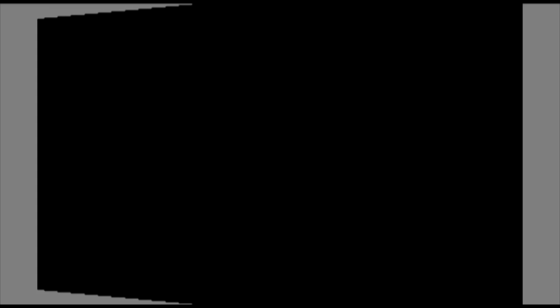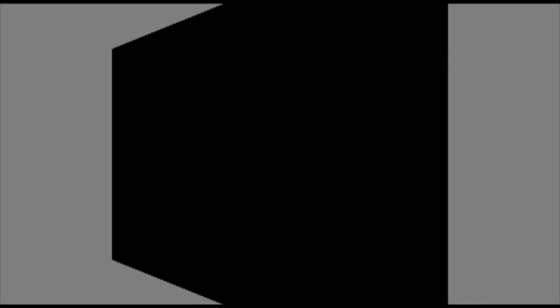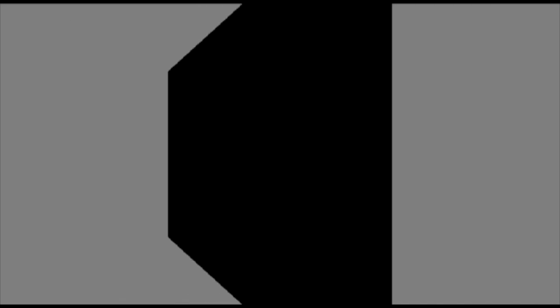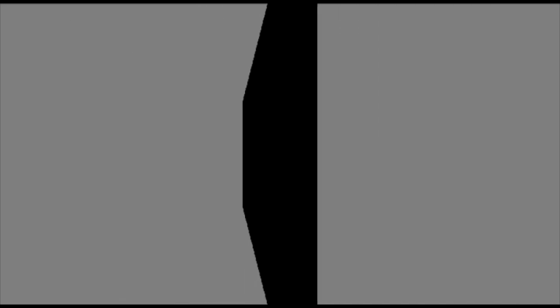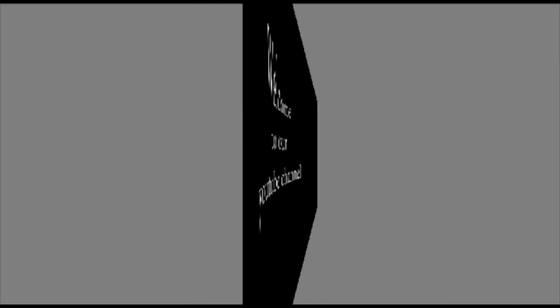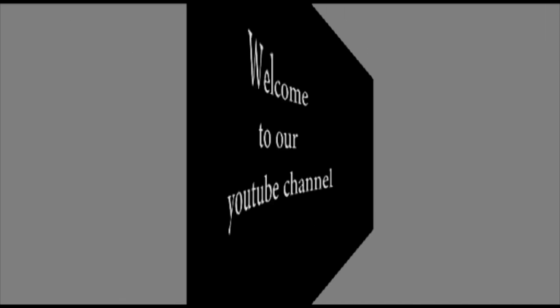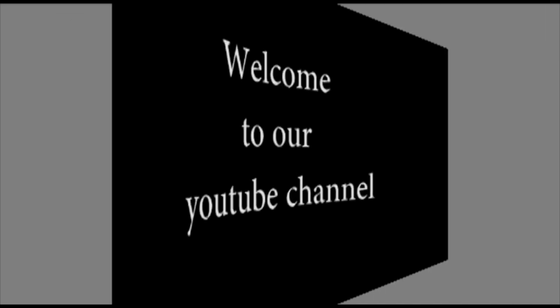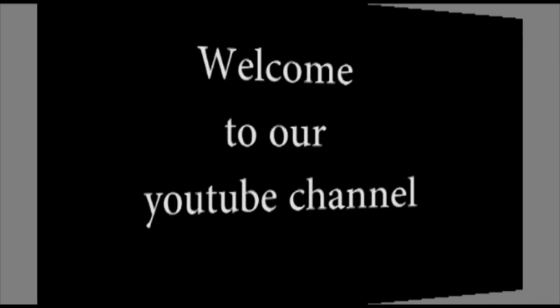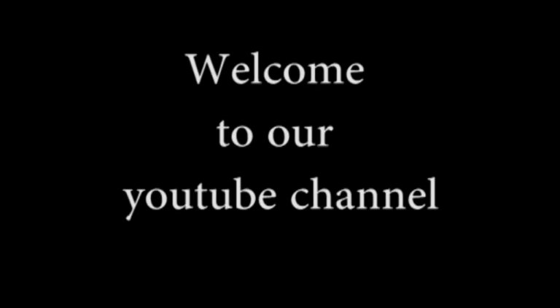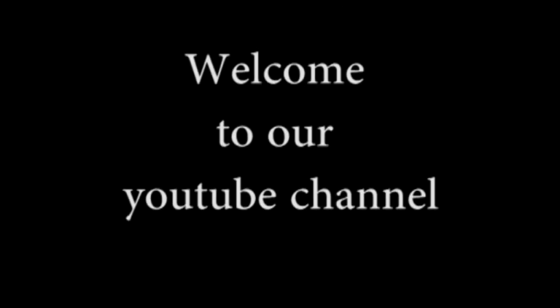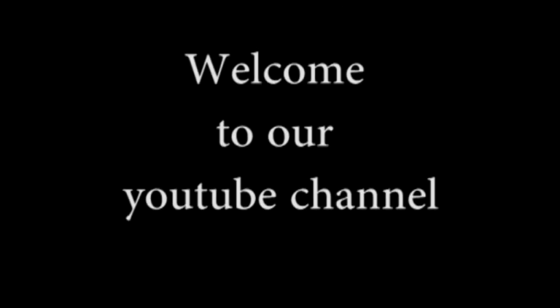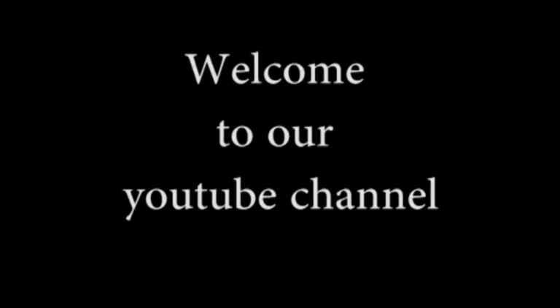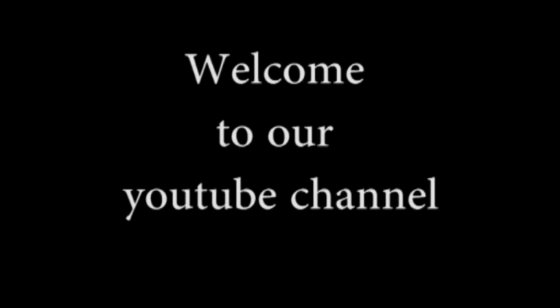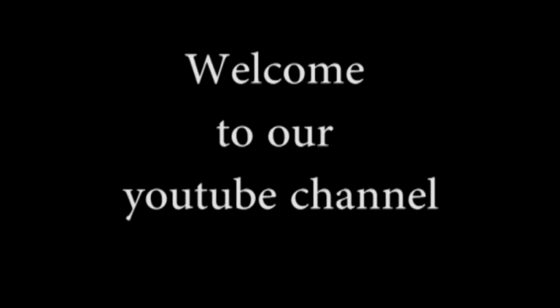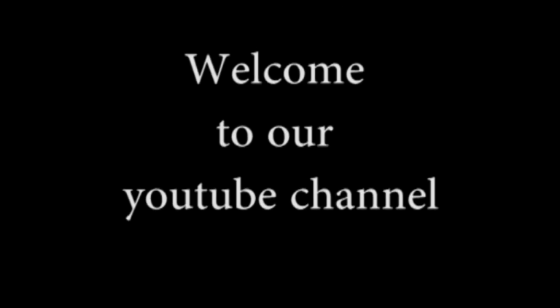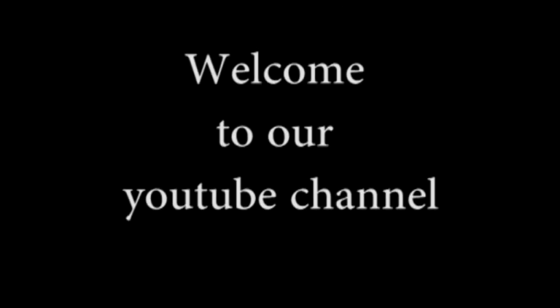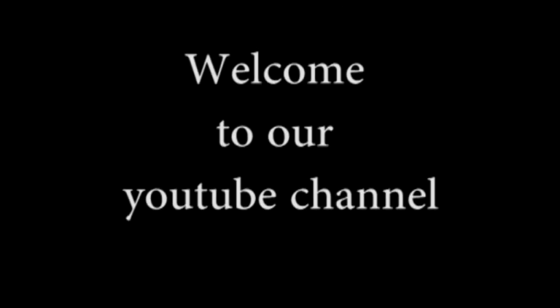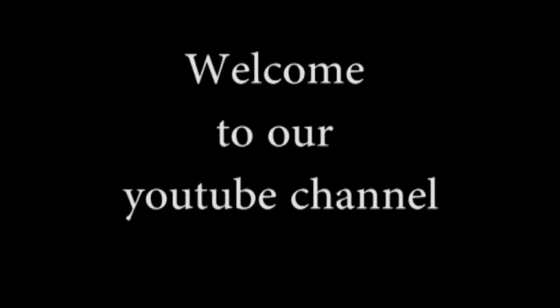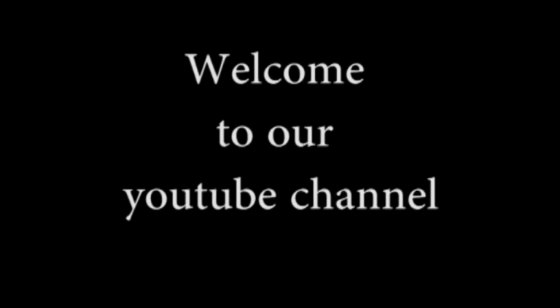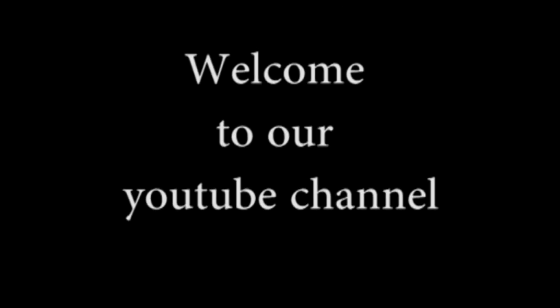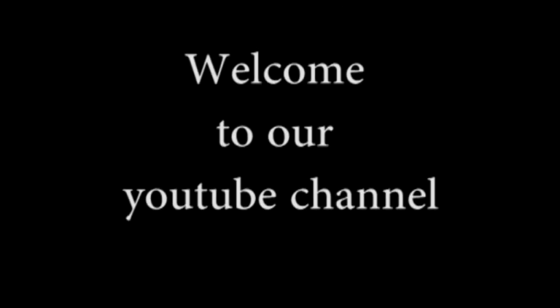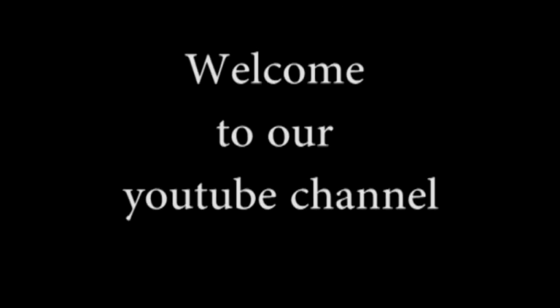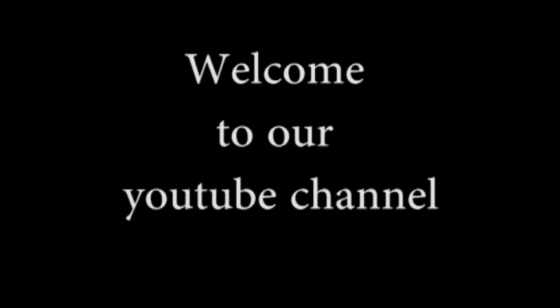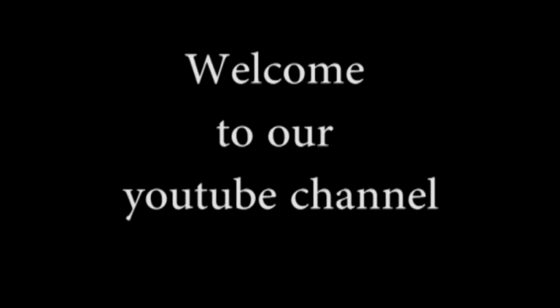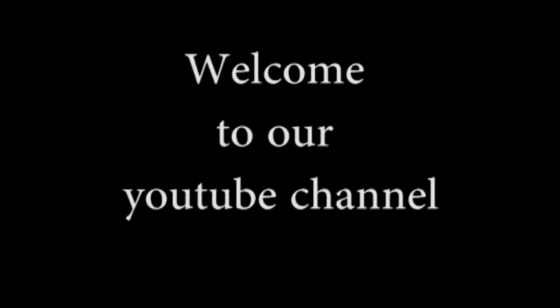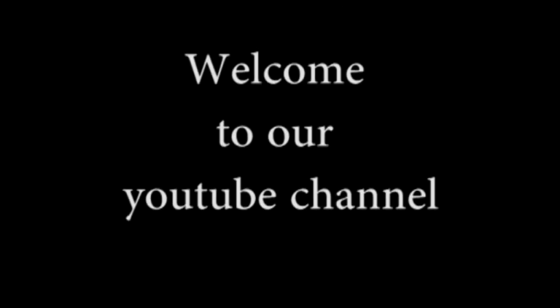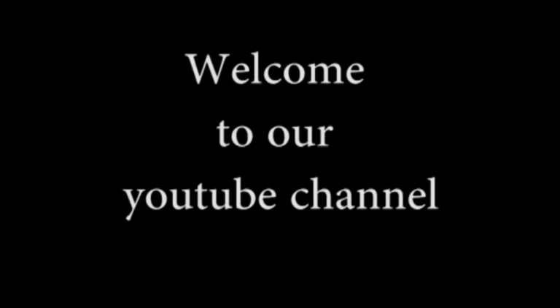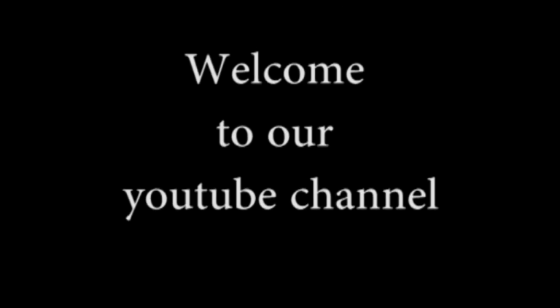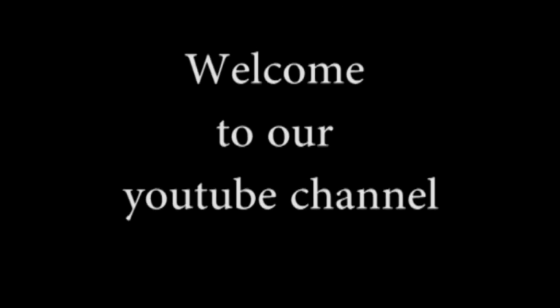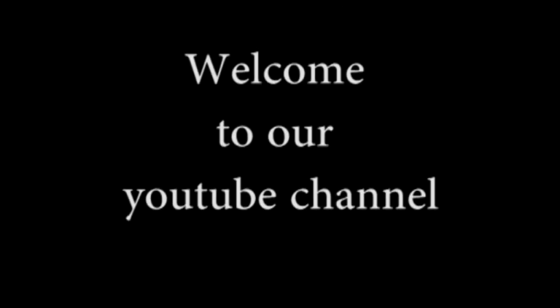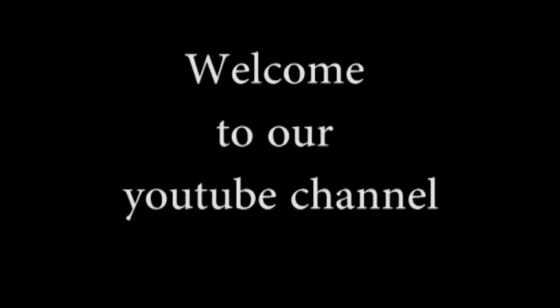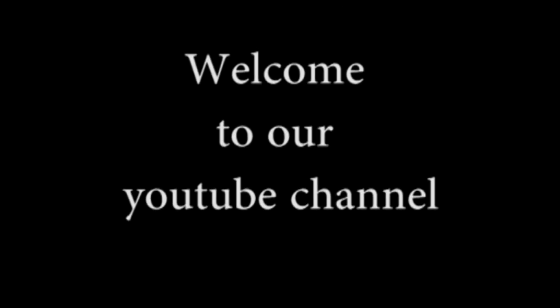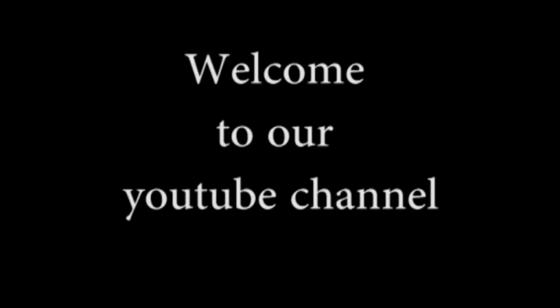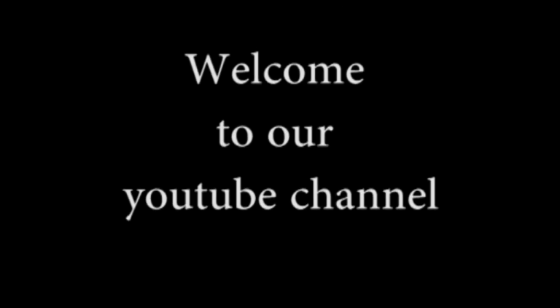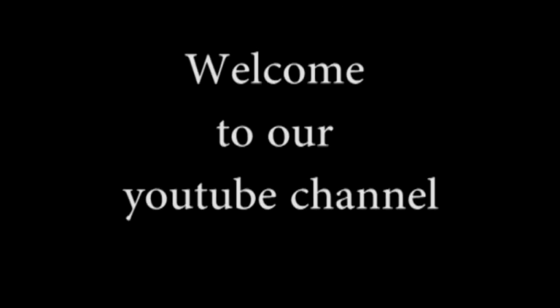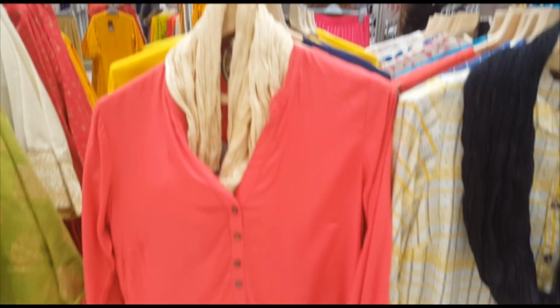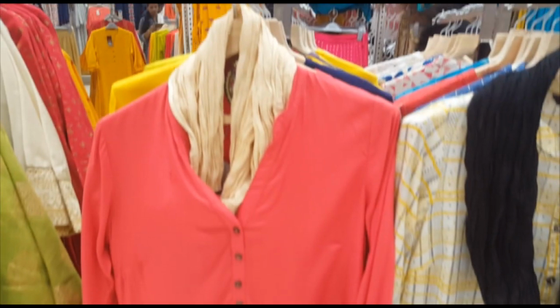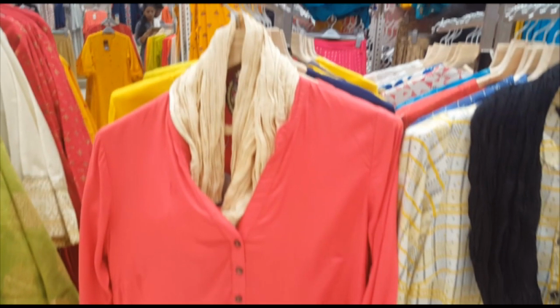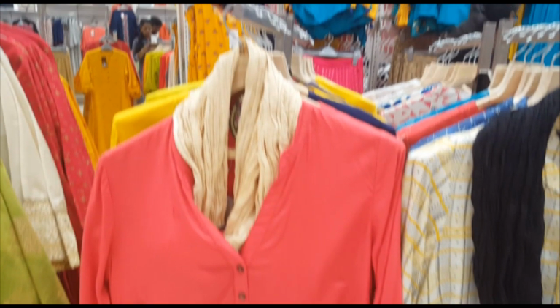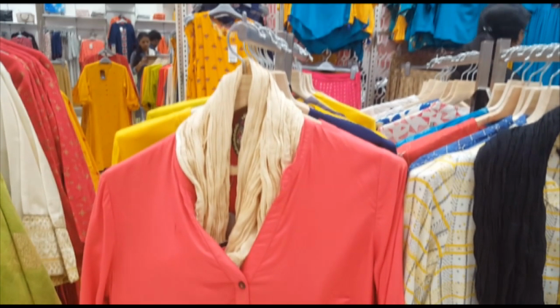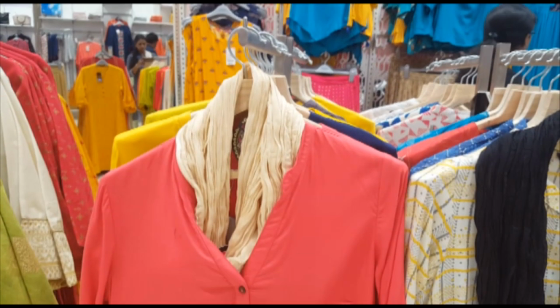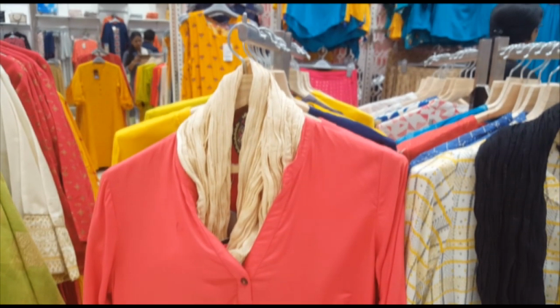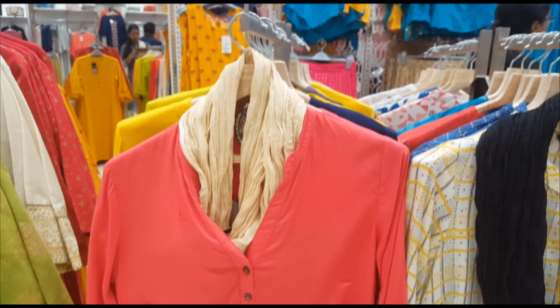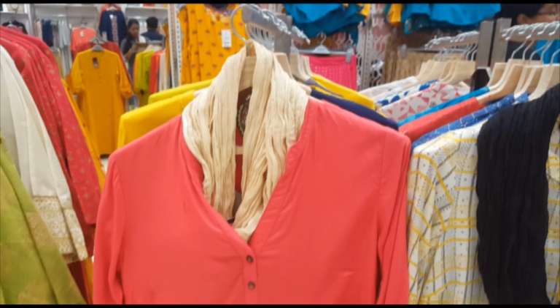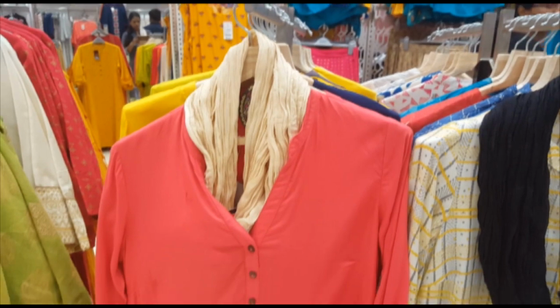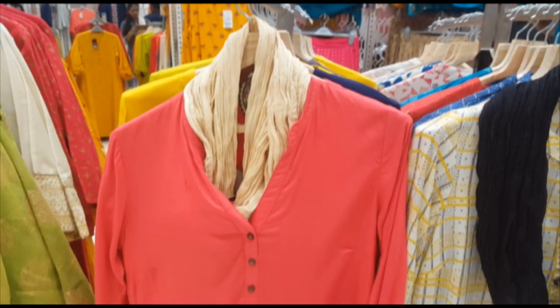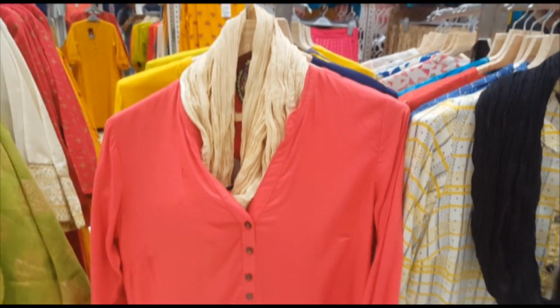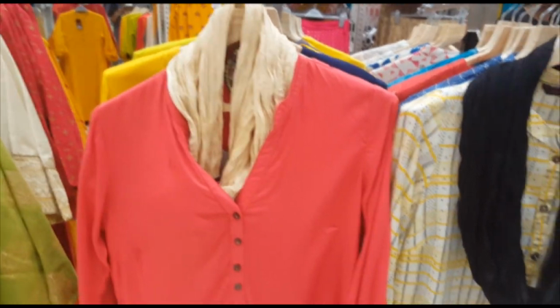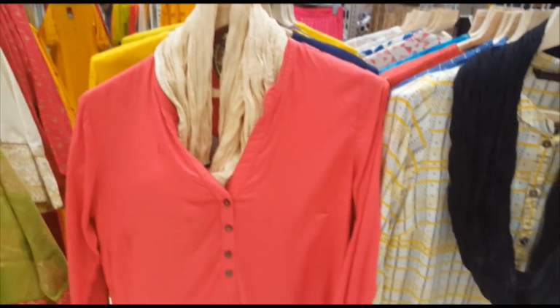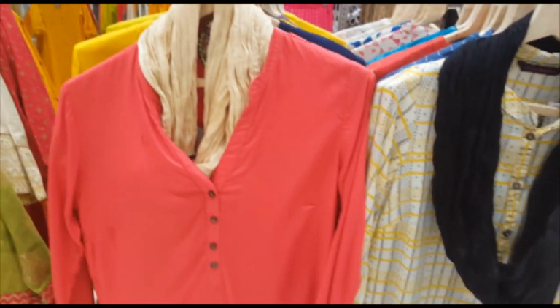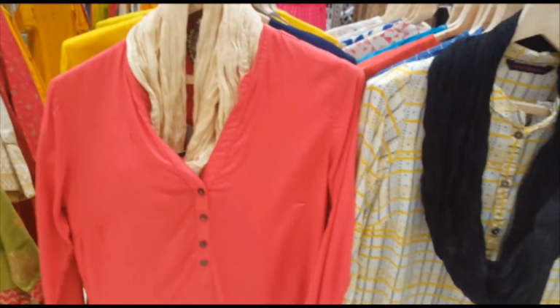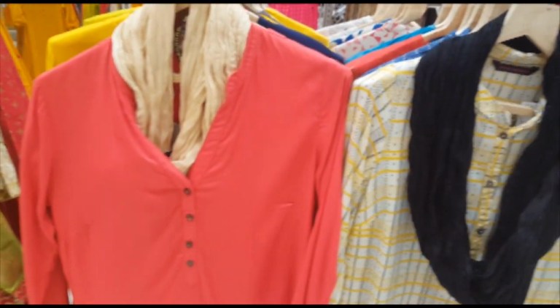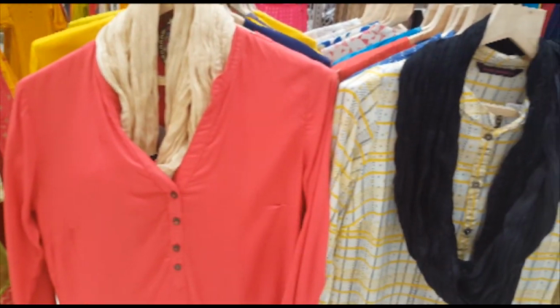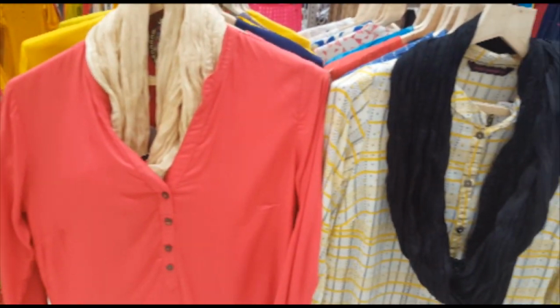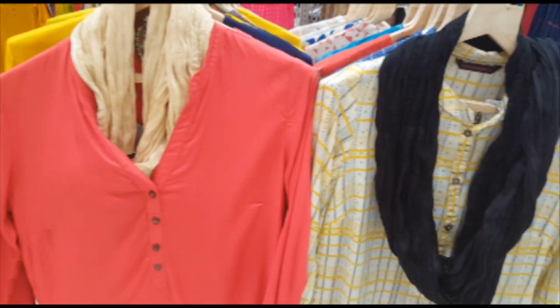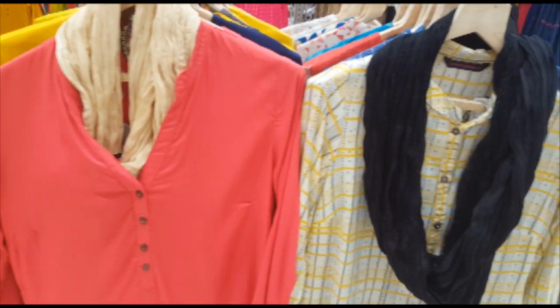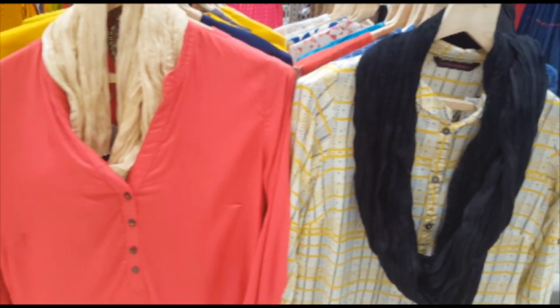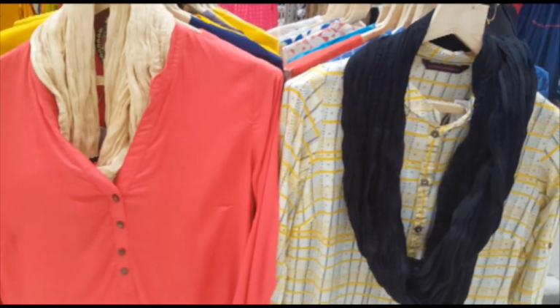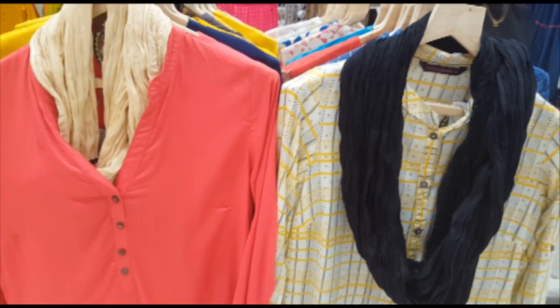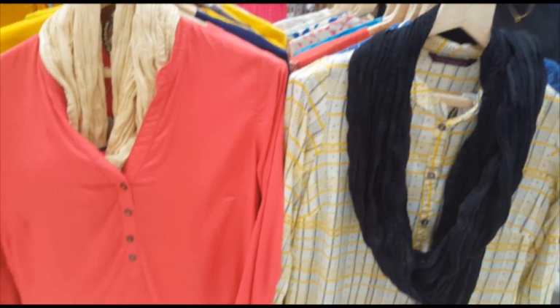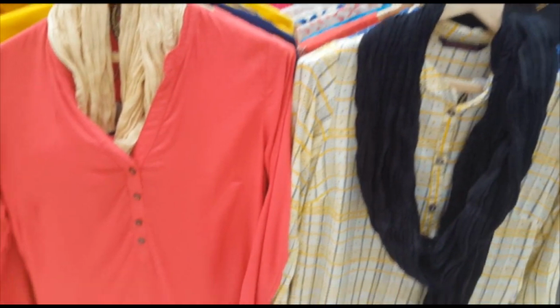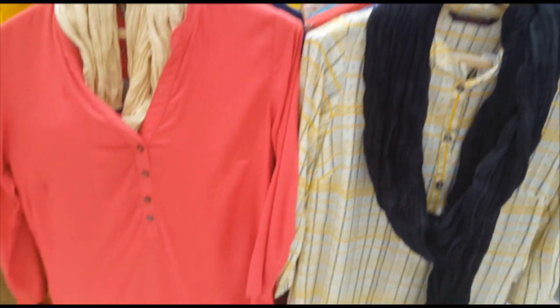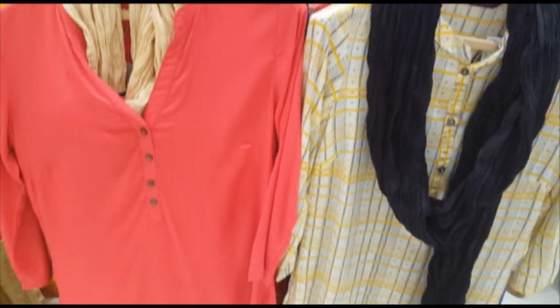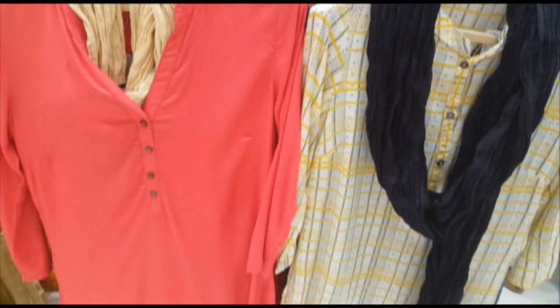Hello! Welcome to our YouTube channel. Please do subscribe. We will see you in VR Mall, Pantalone Shops.